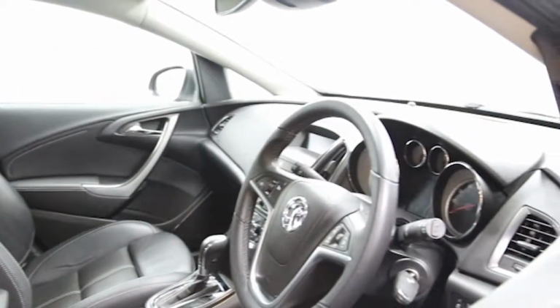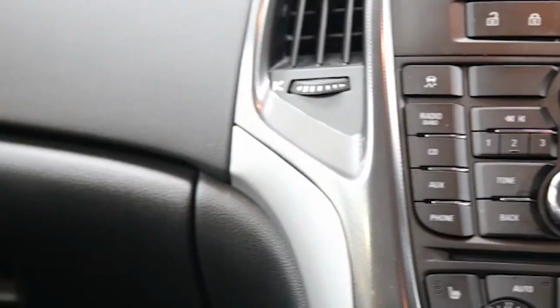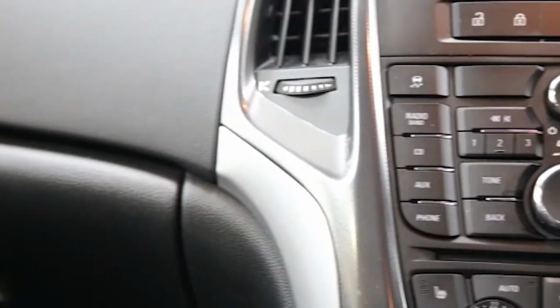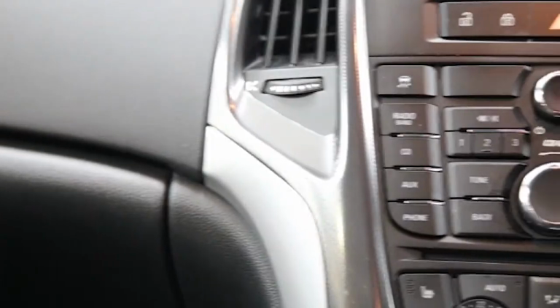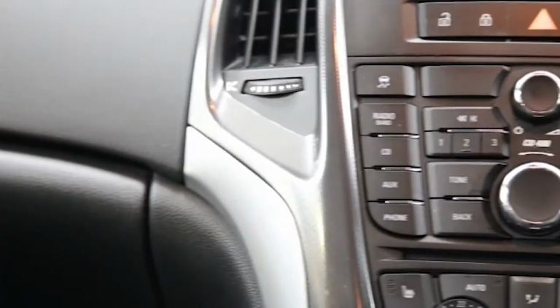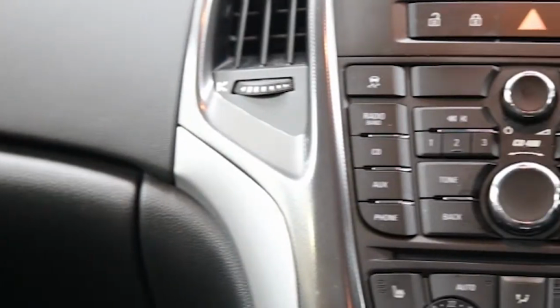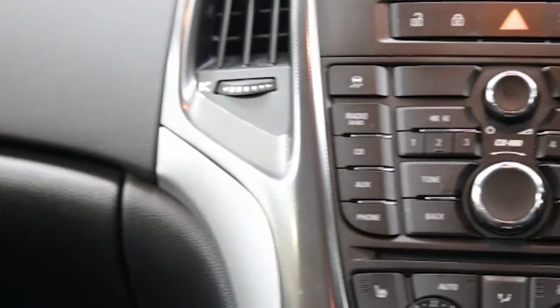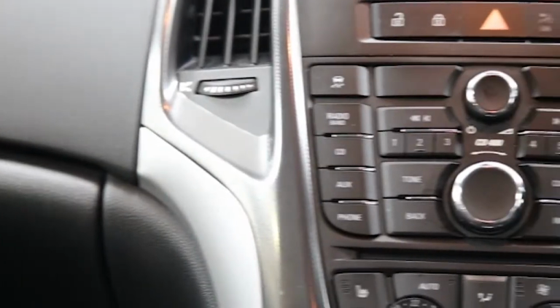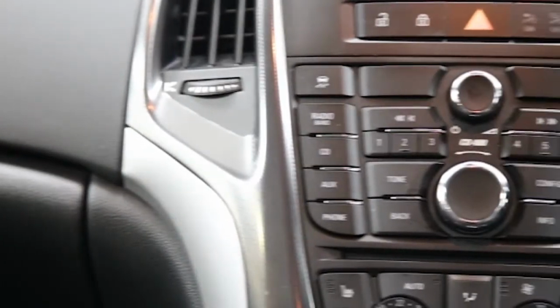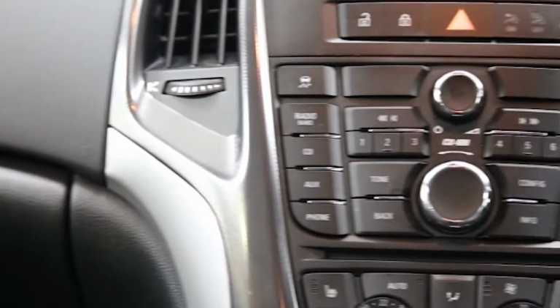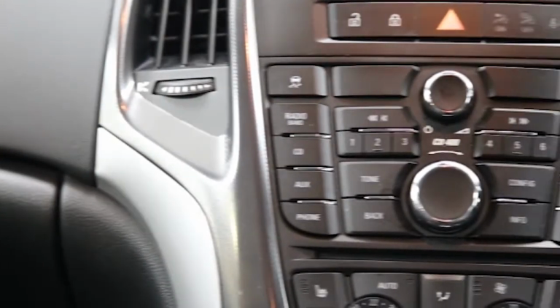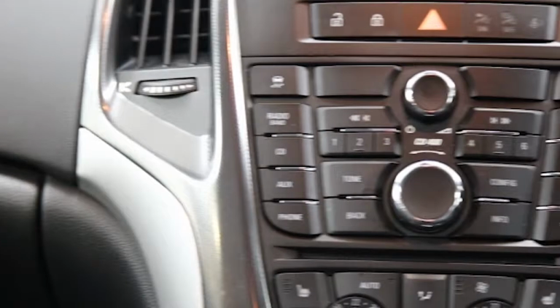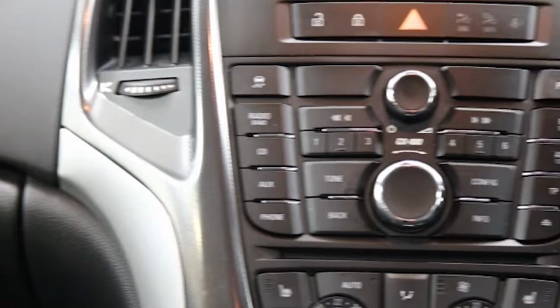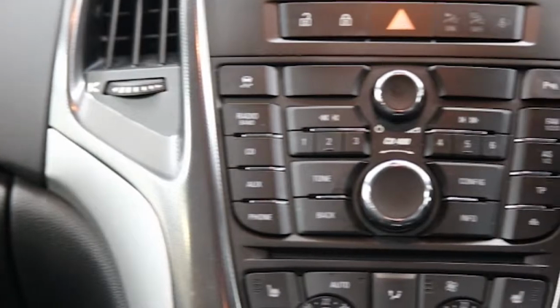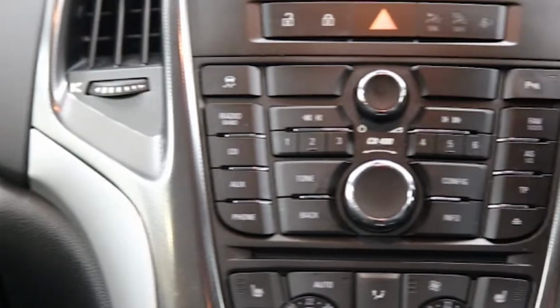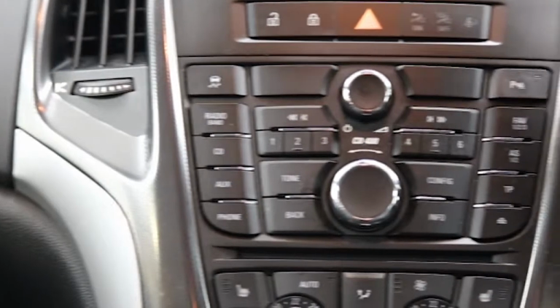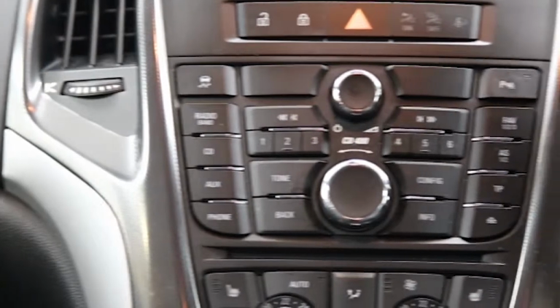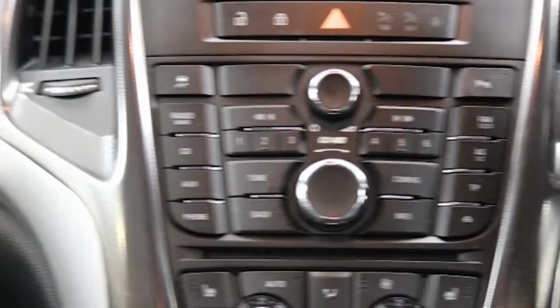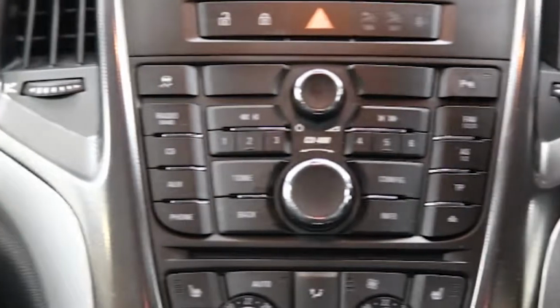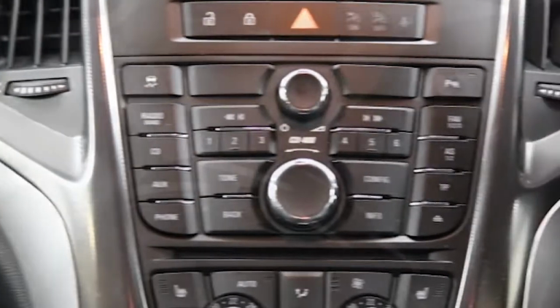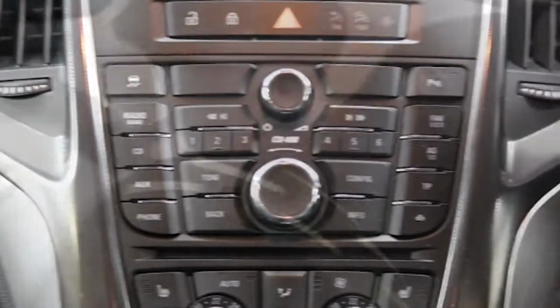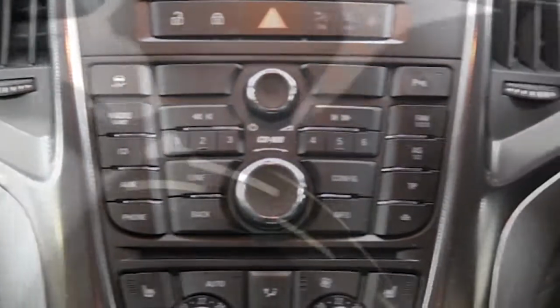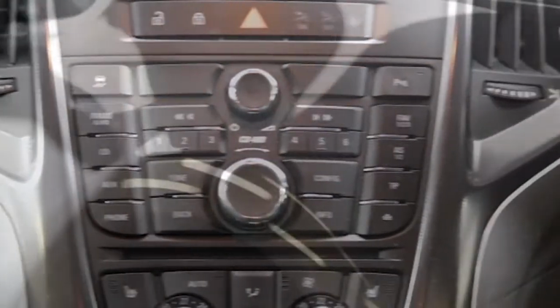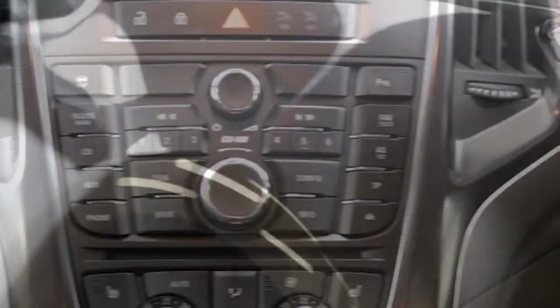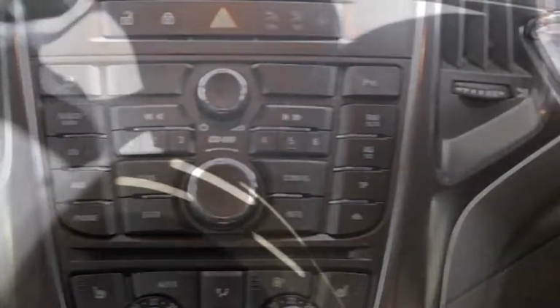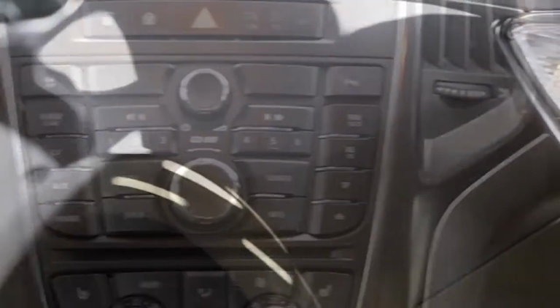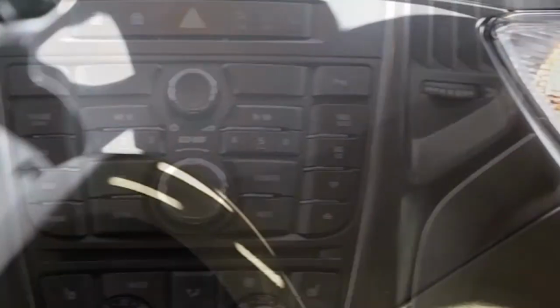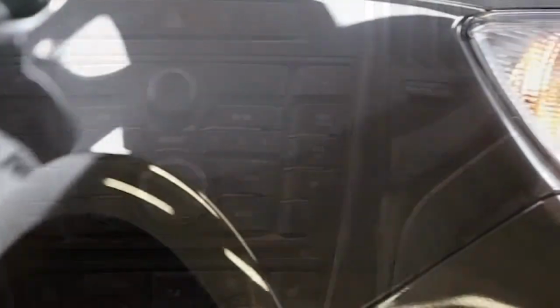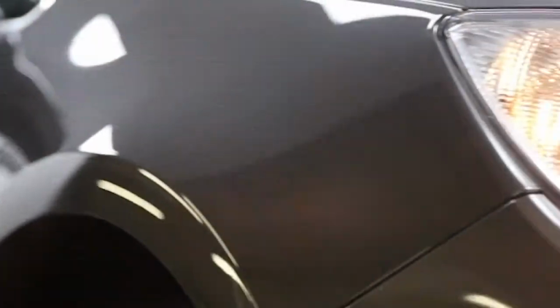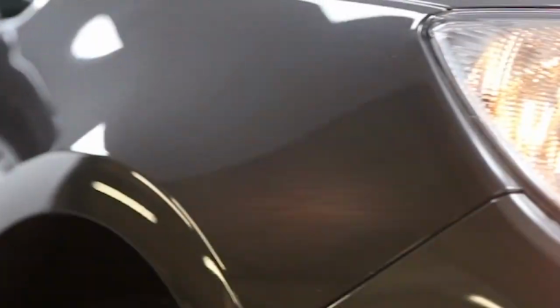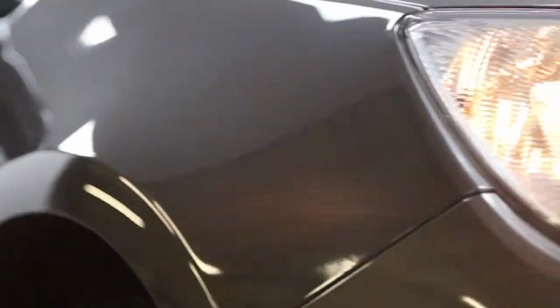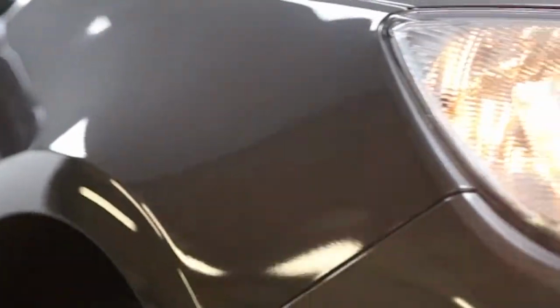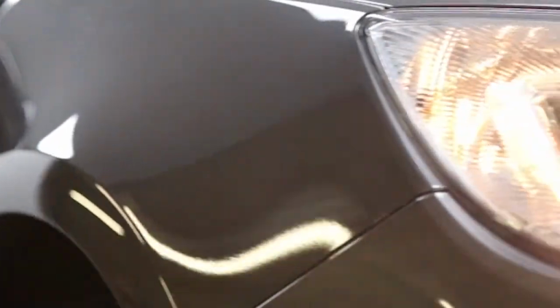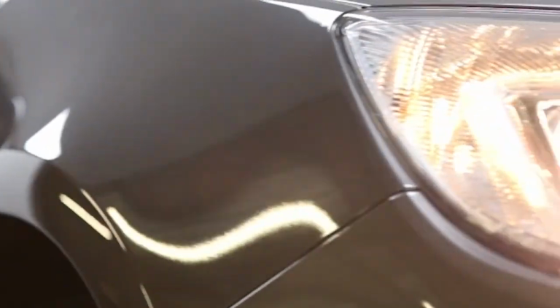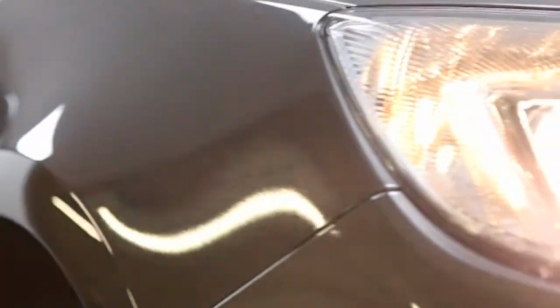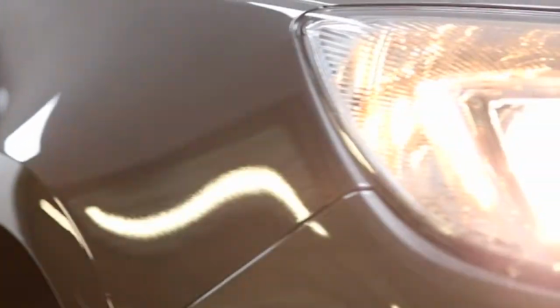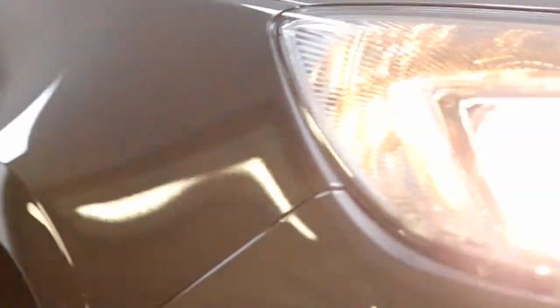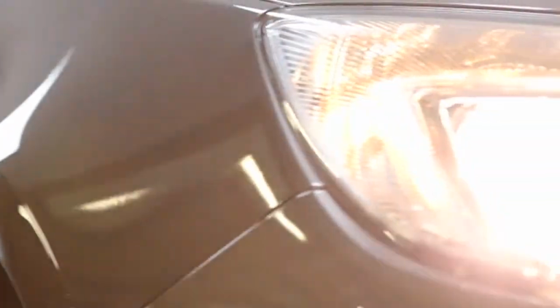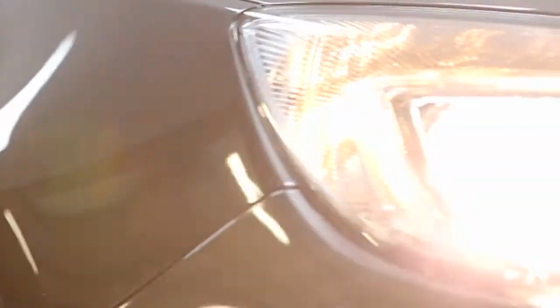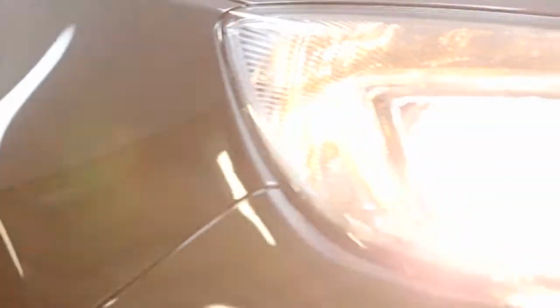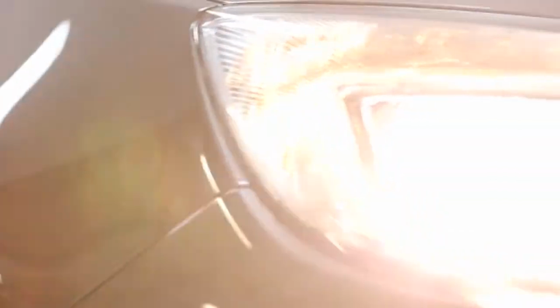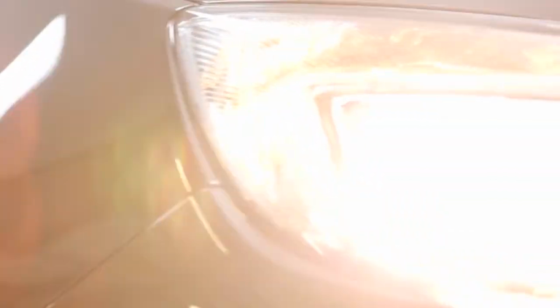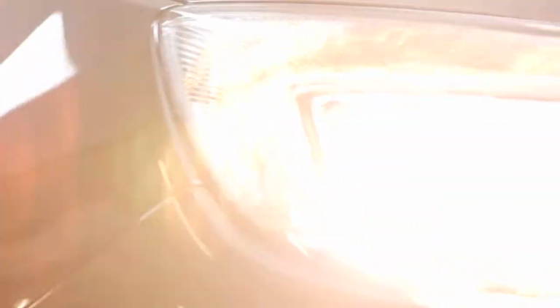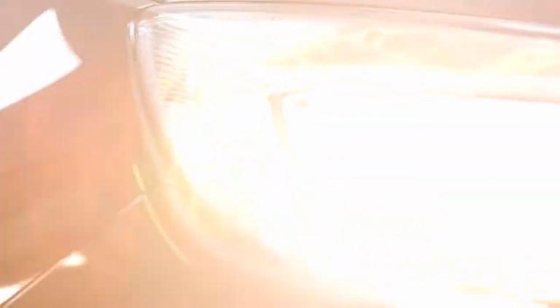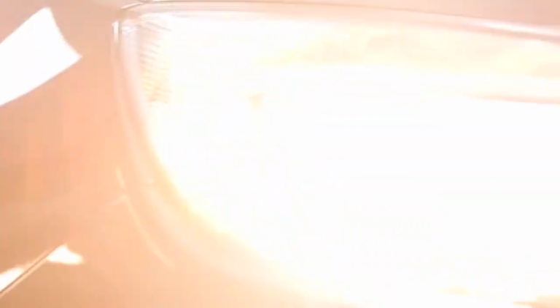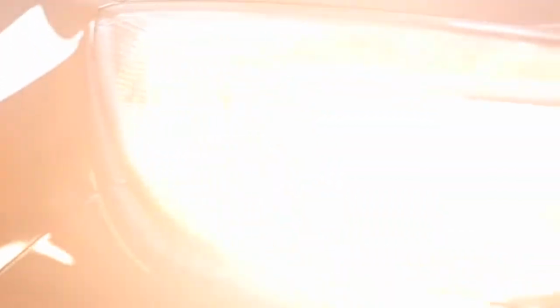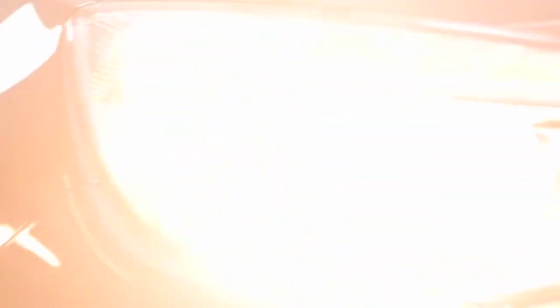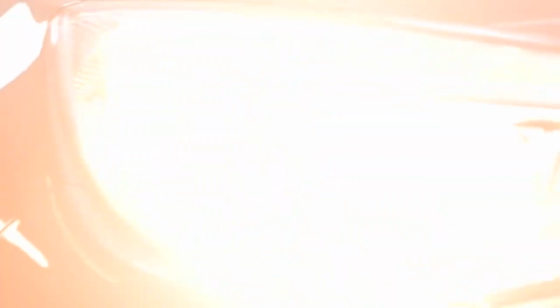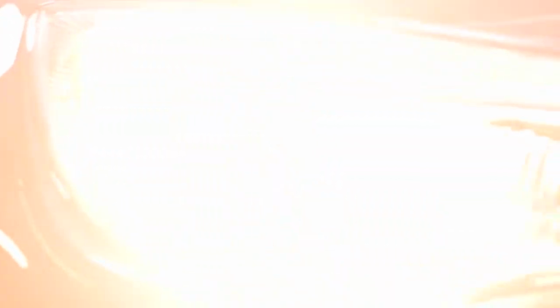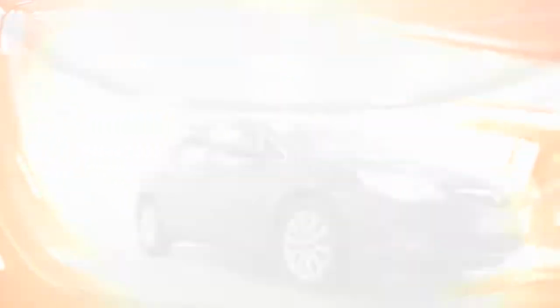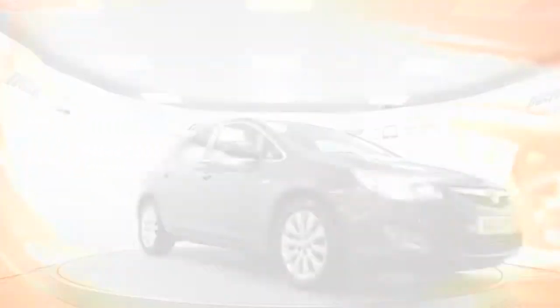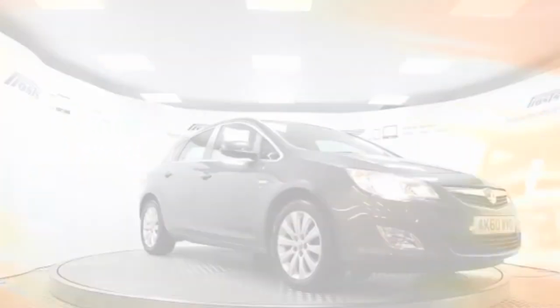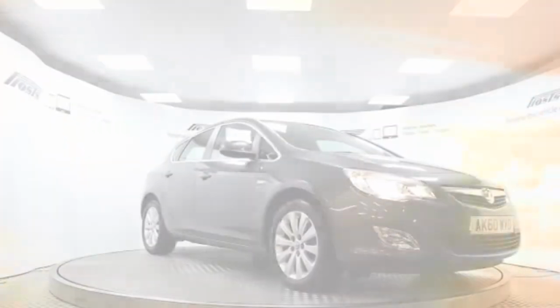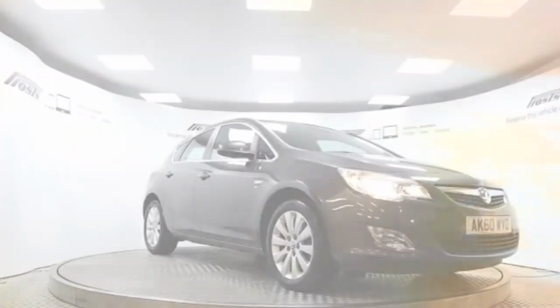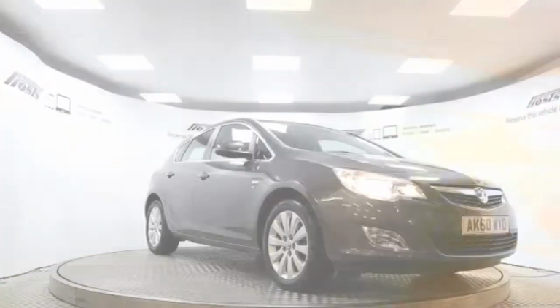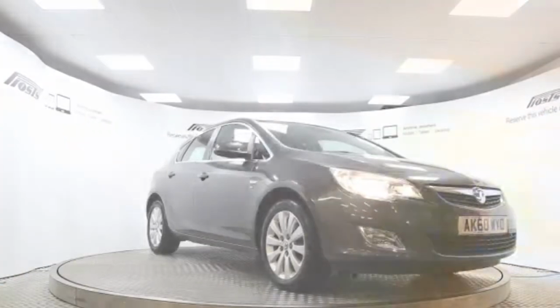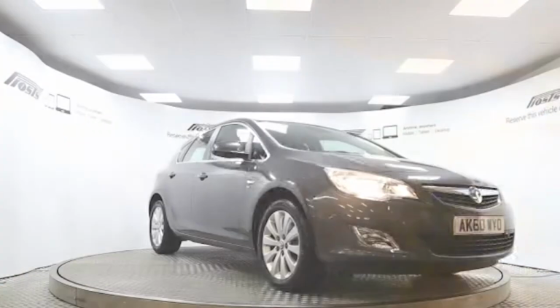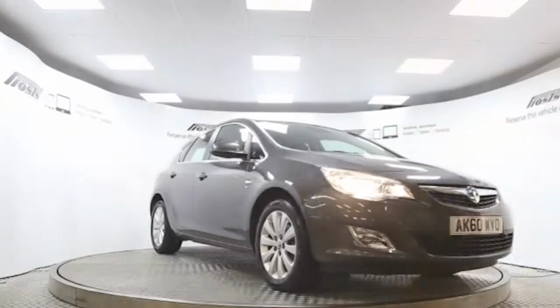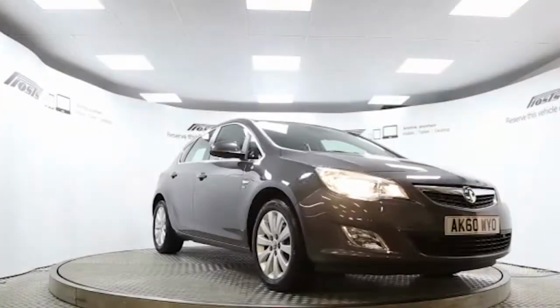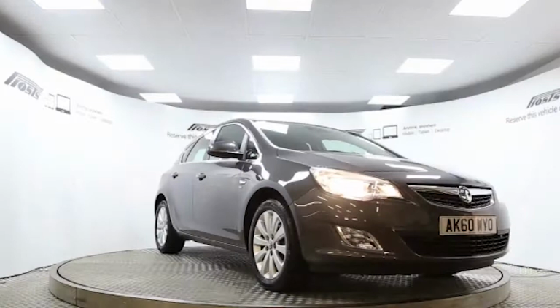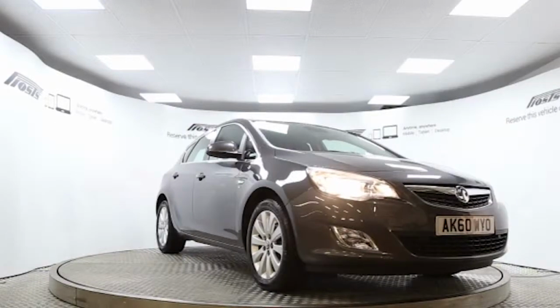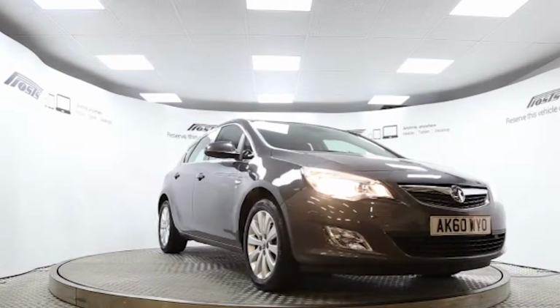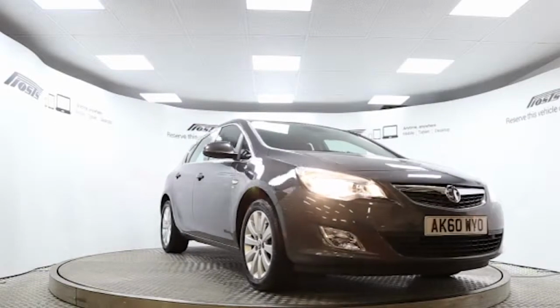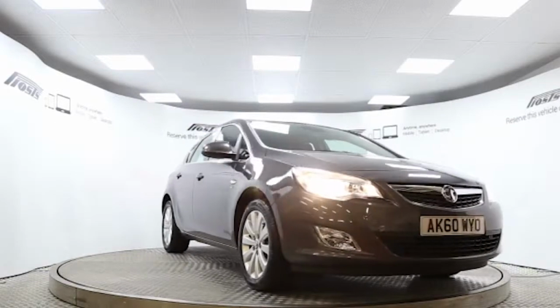Reserve this car online today for 48 hours with no obligation, fully refundable £100 deposit.